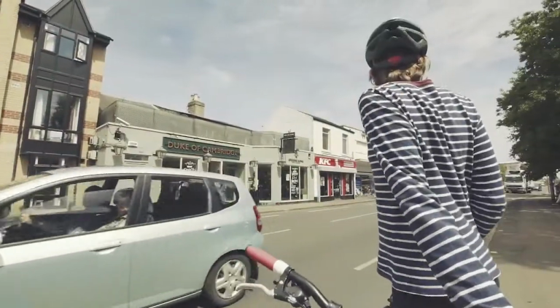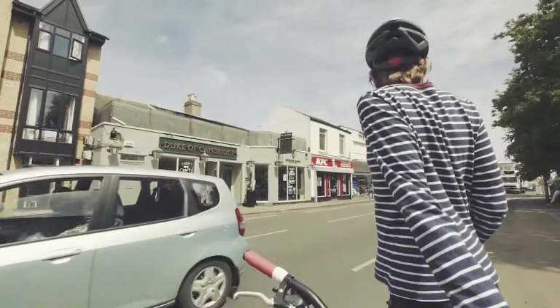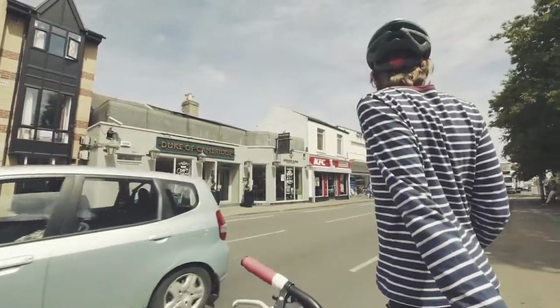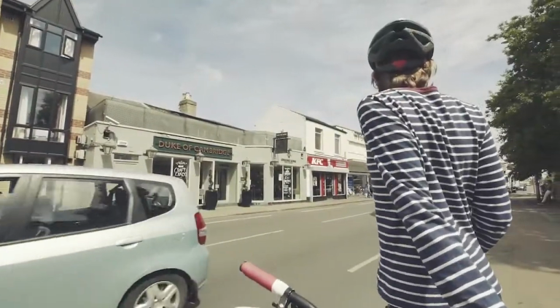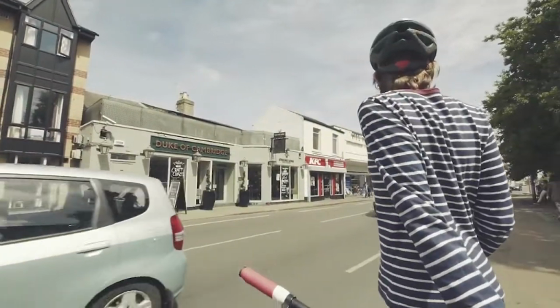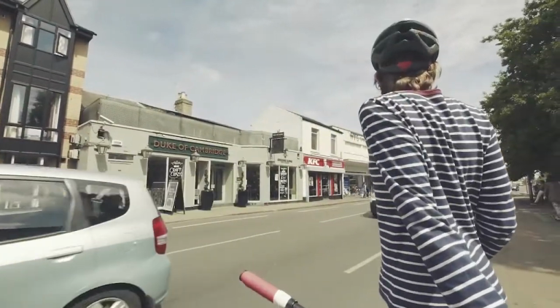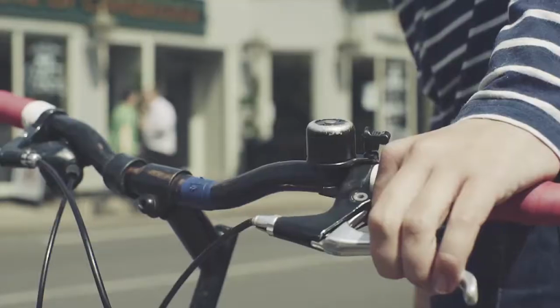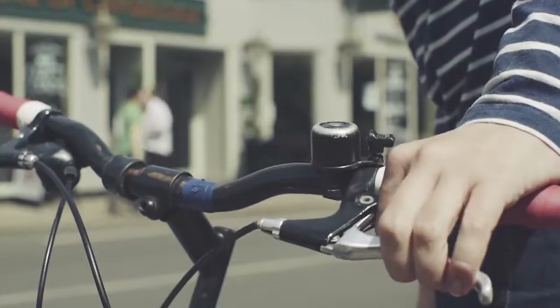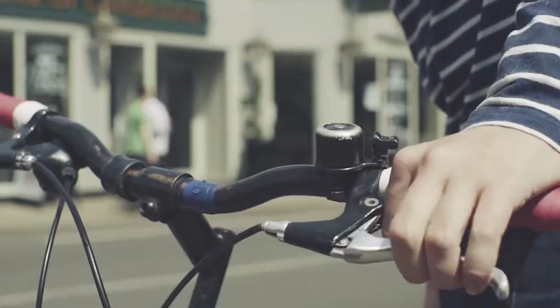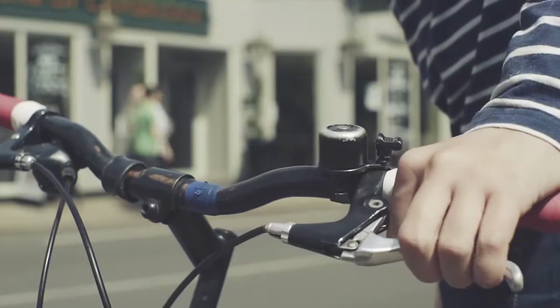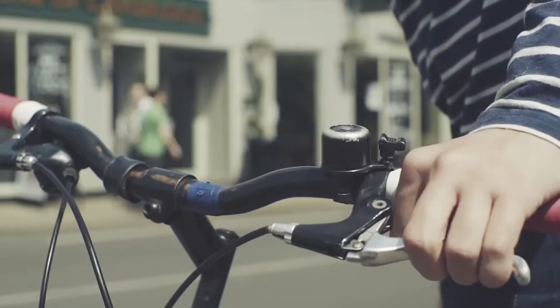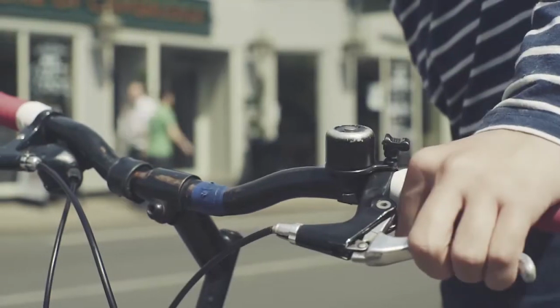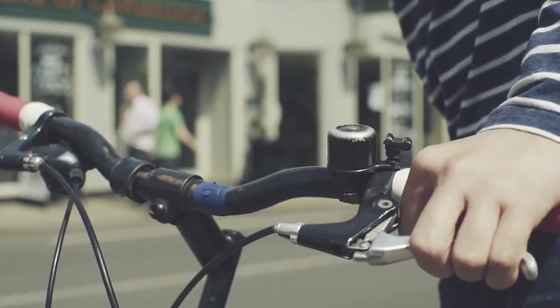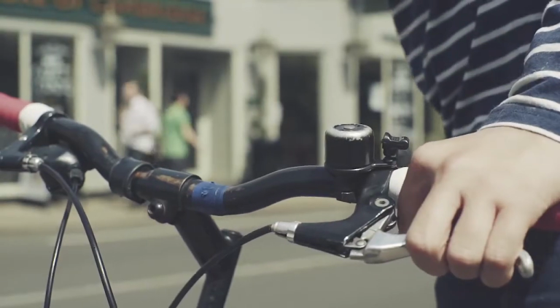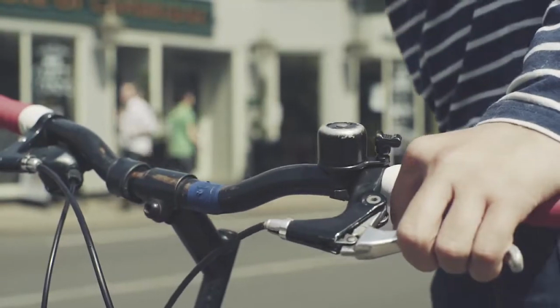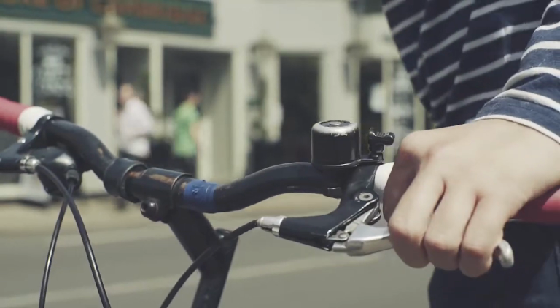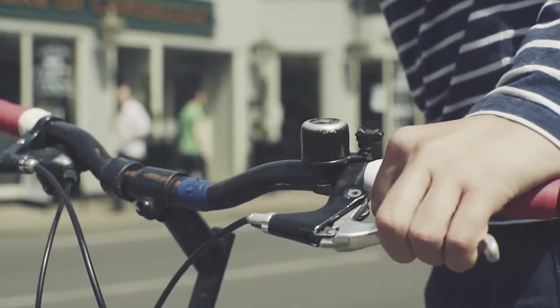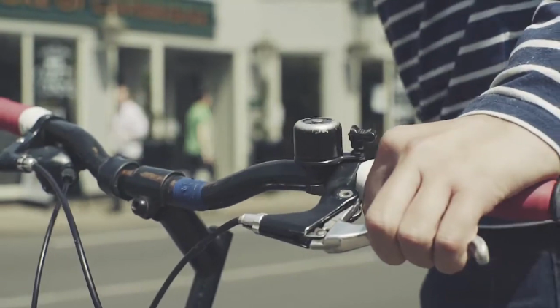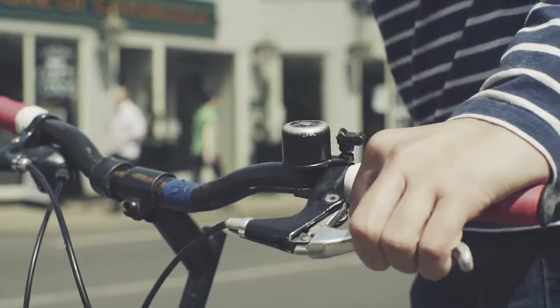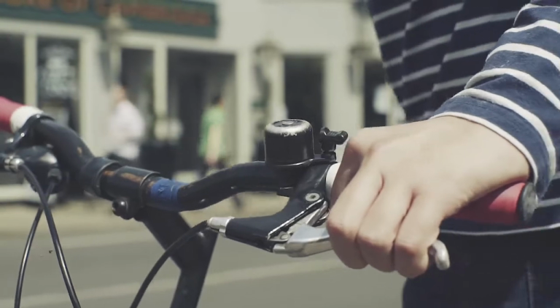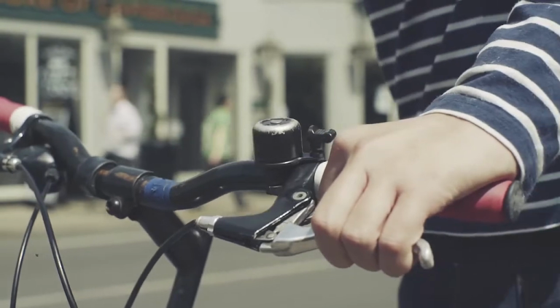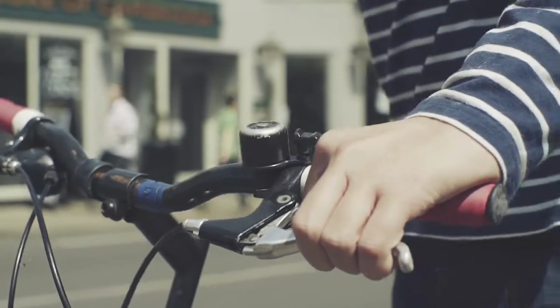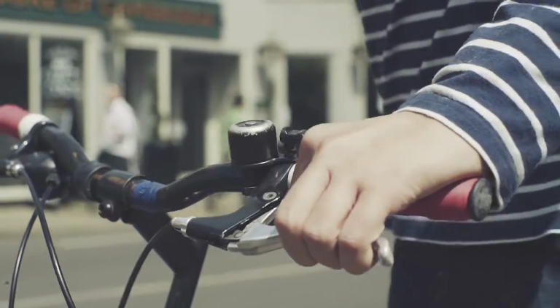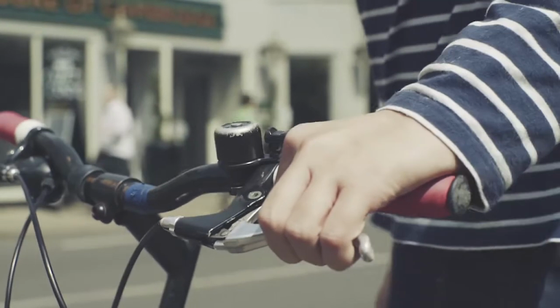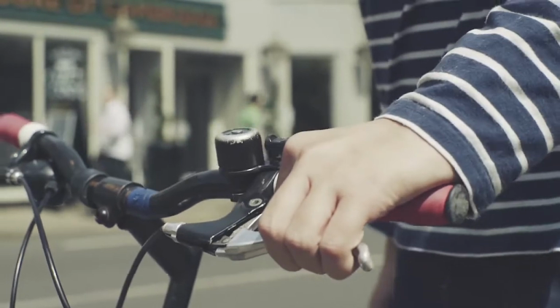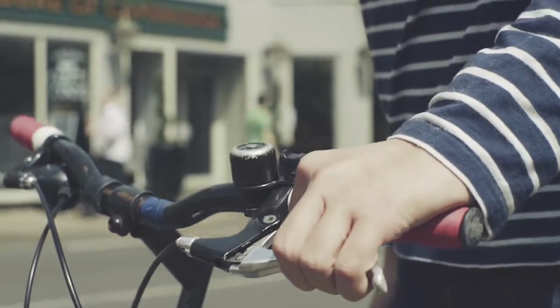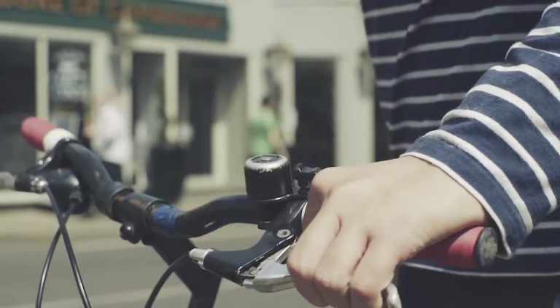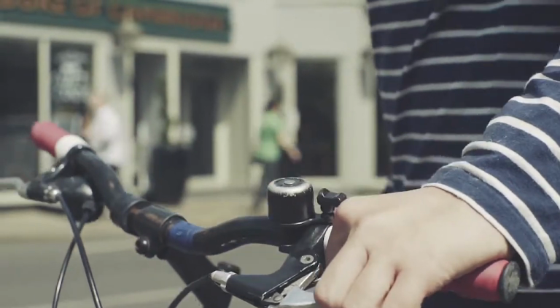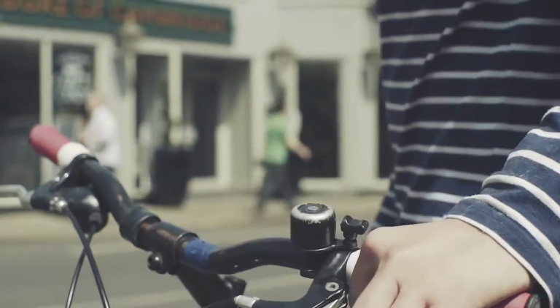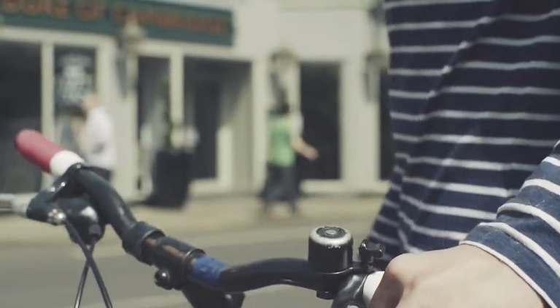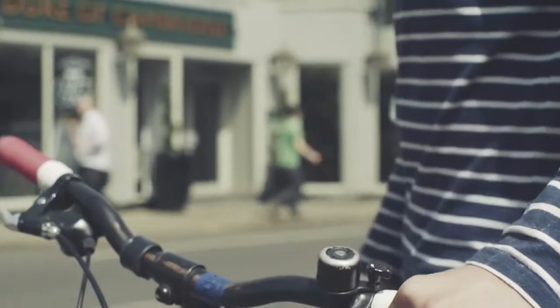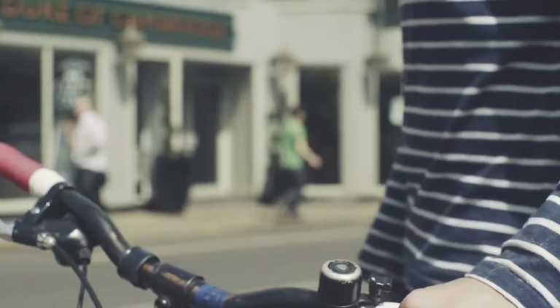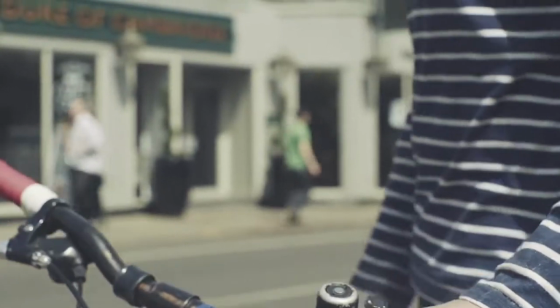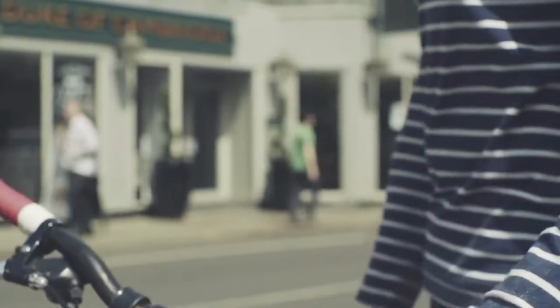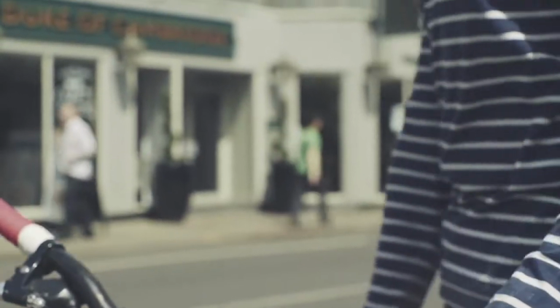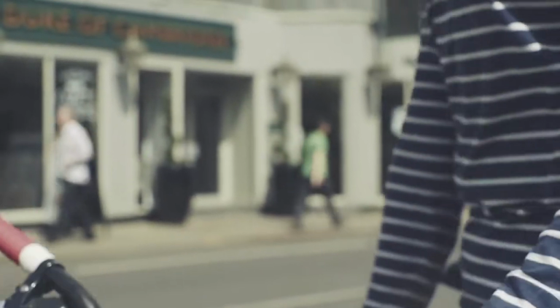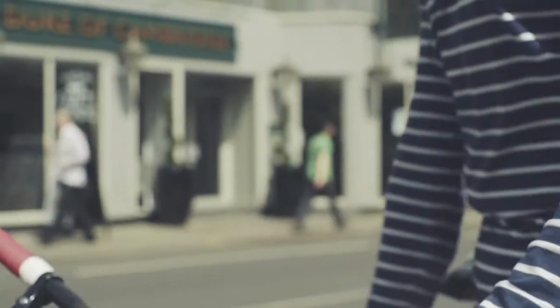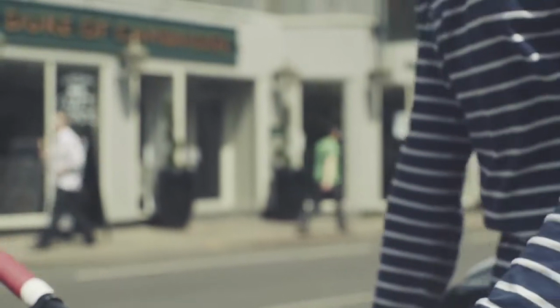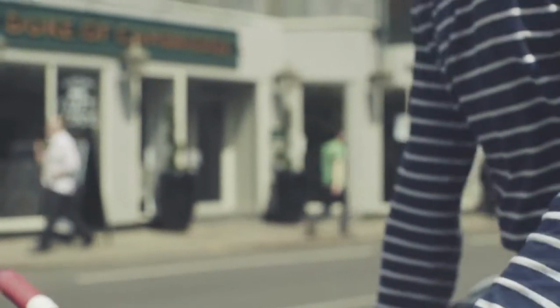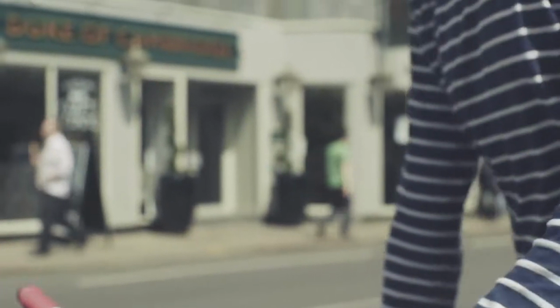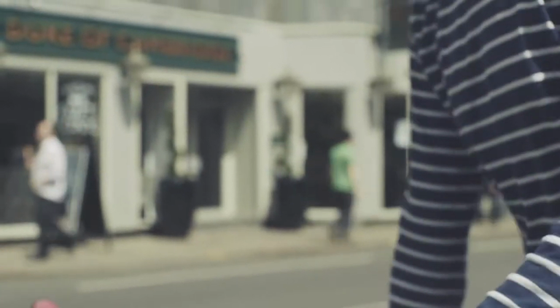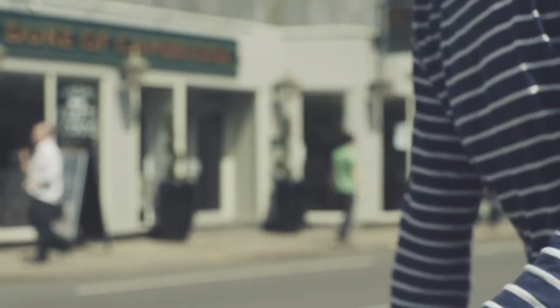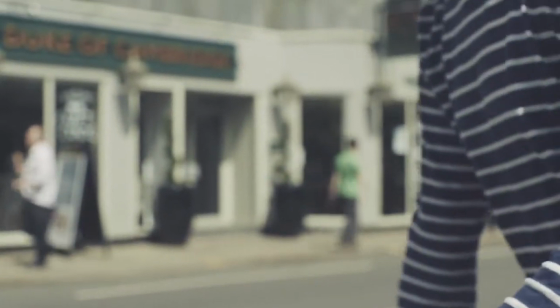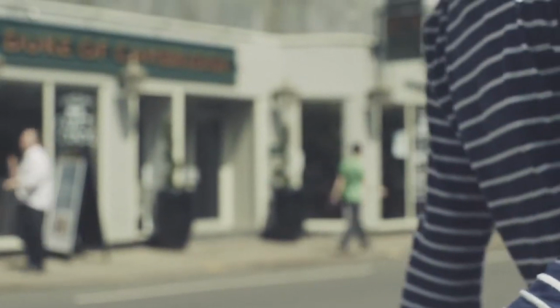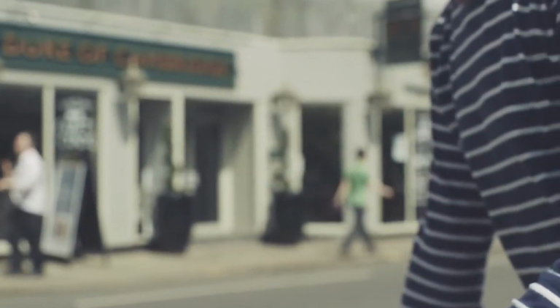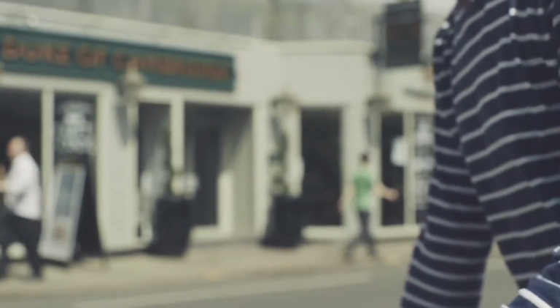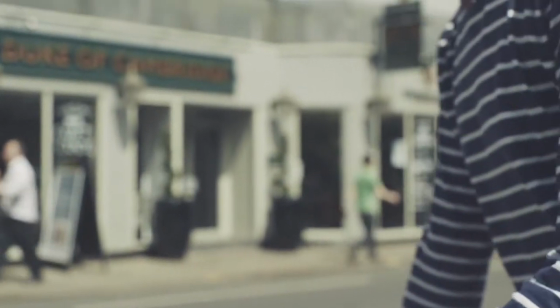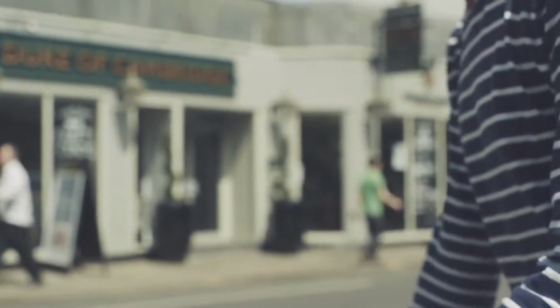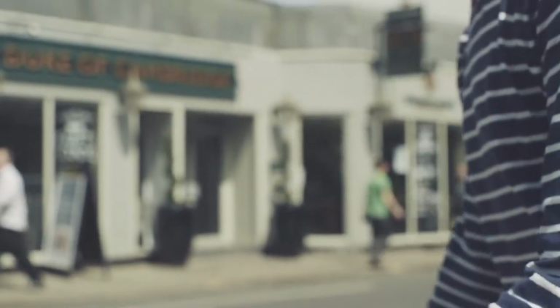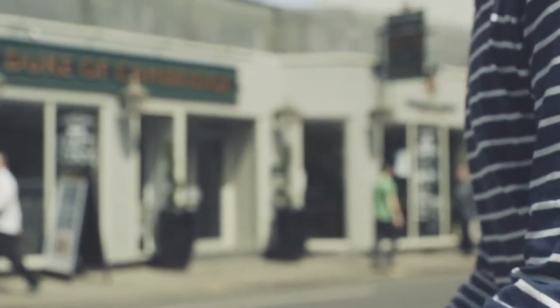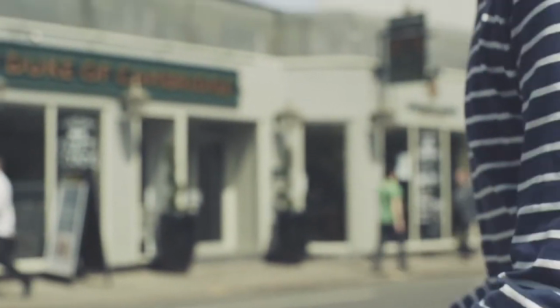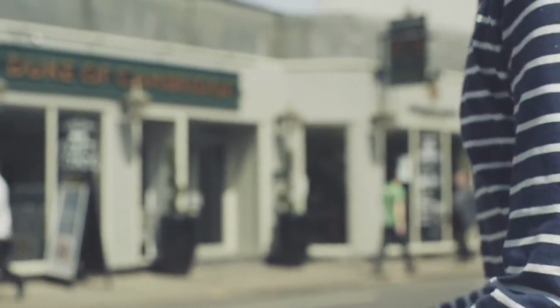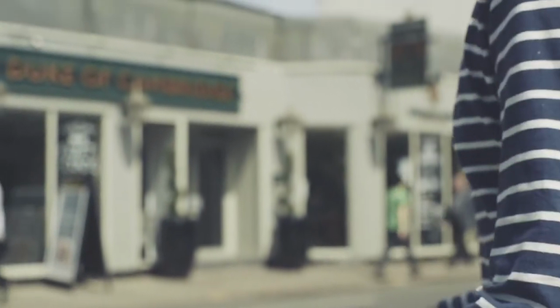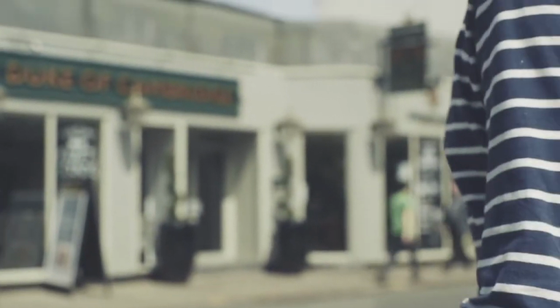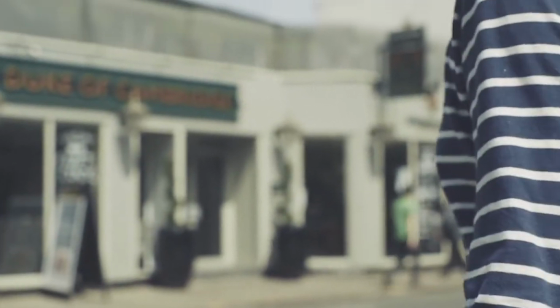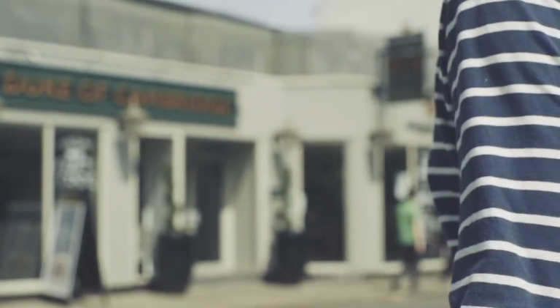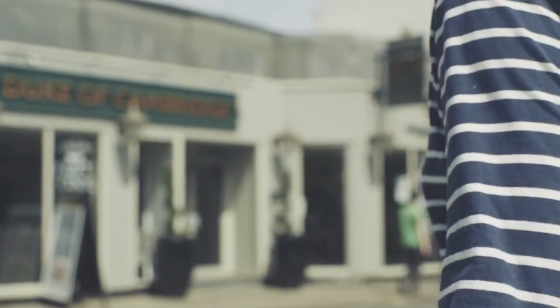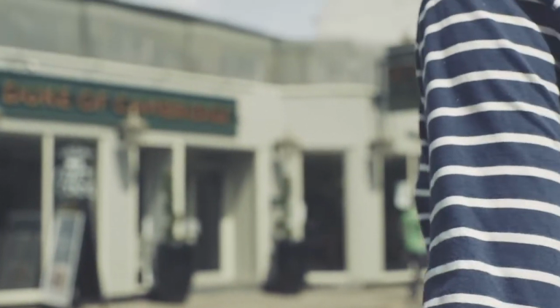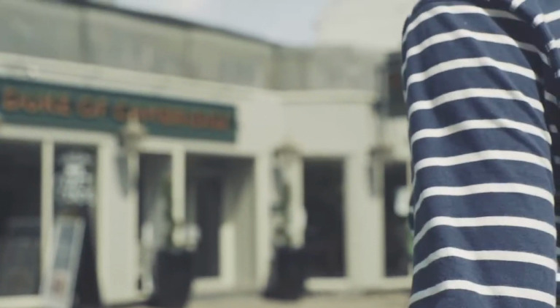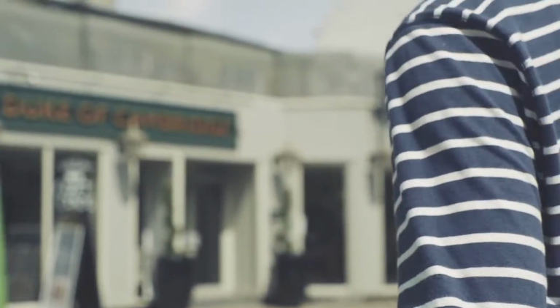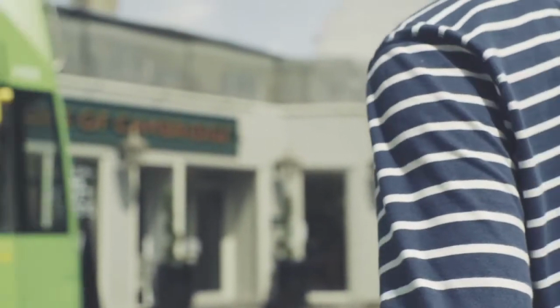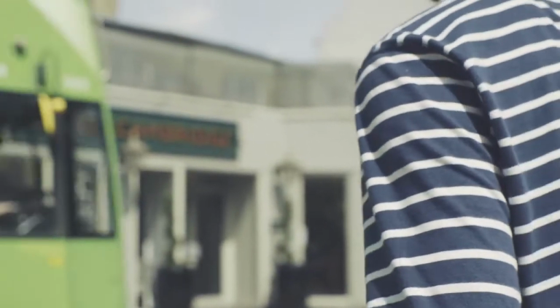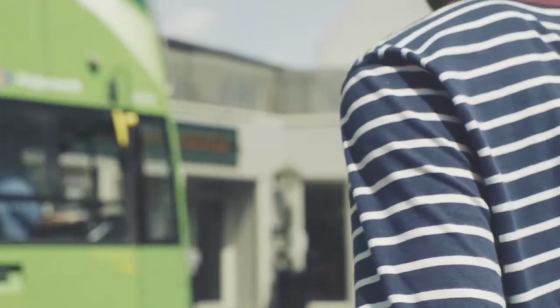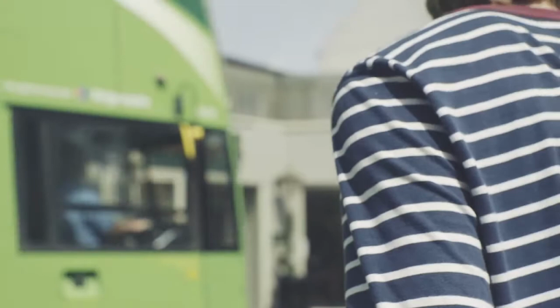Look all around and check the road is clear, and place your bike close to the kerb. Keep the brake on and get your pedal ready for a good start.